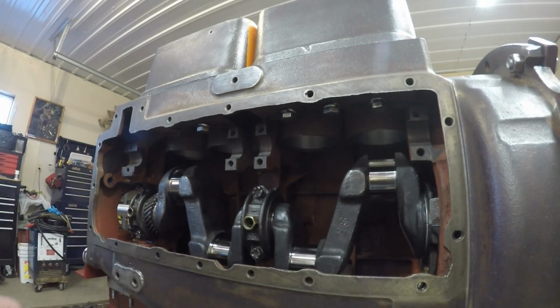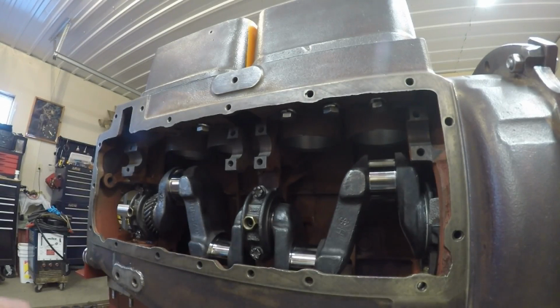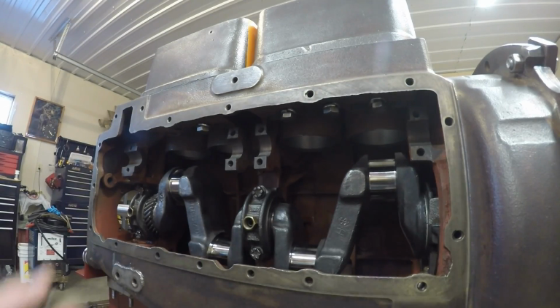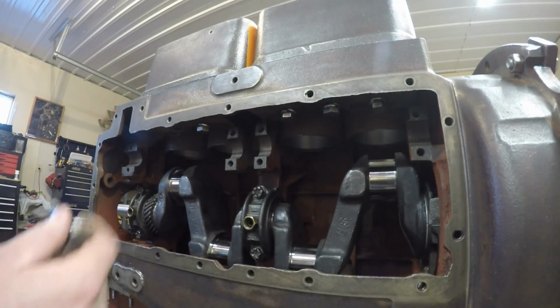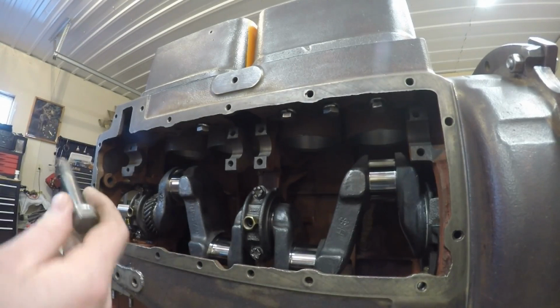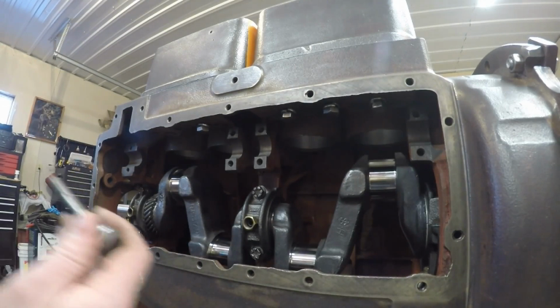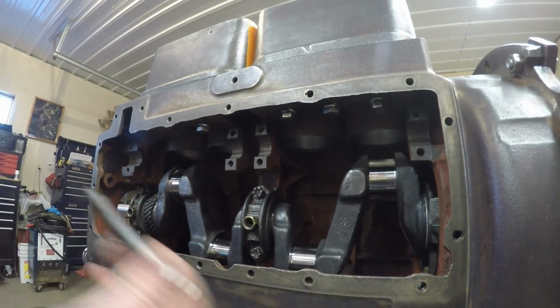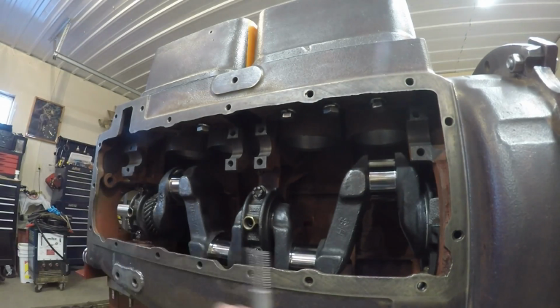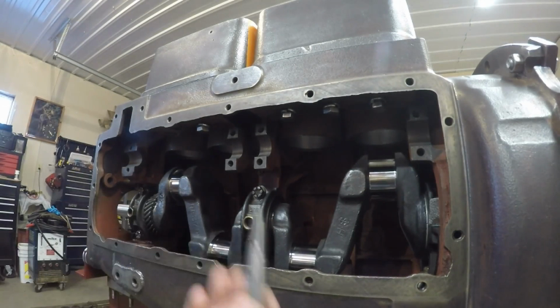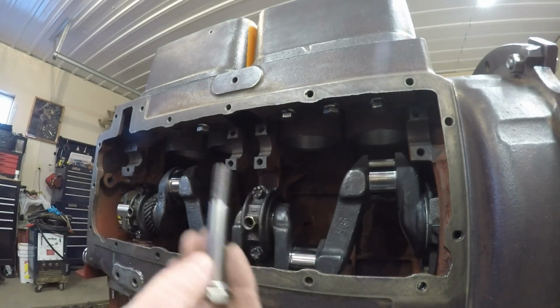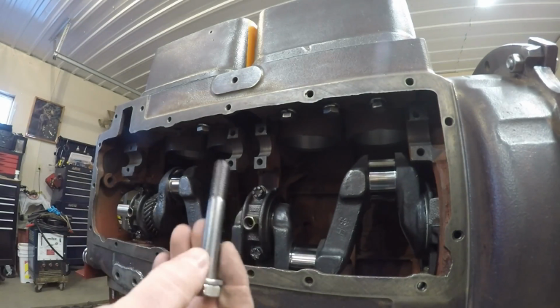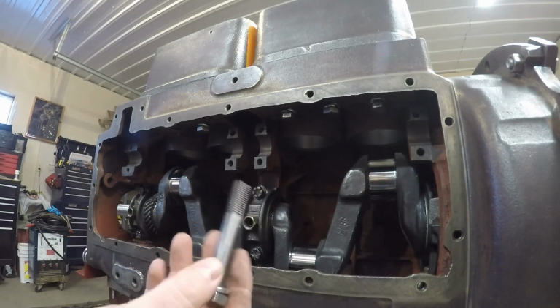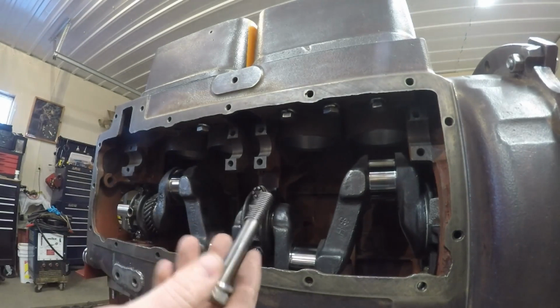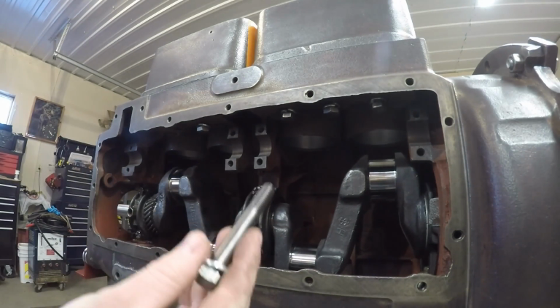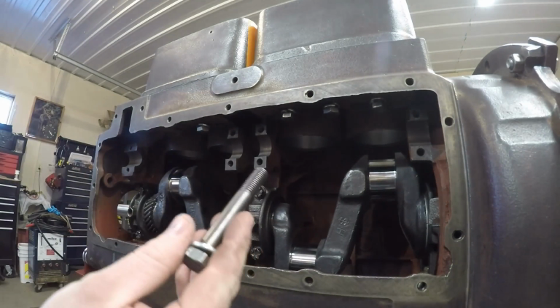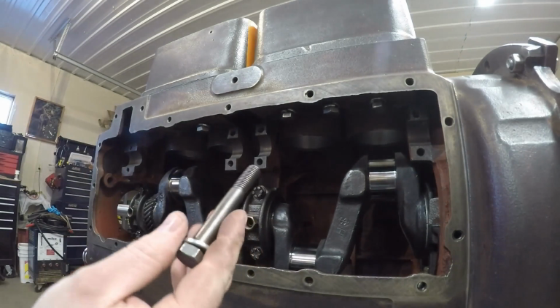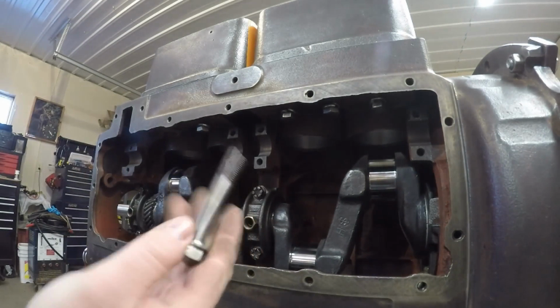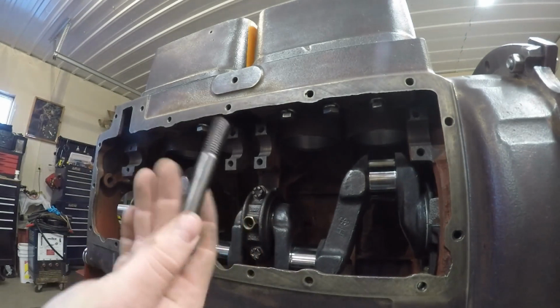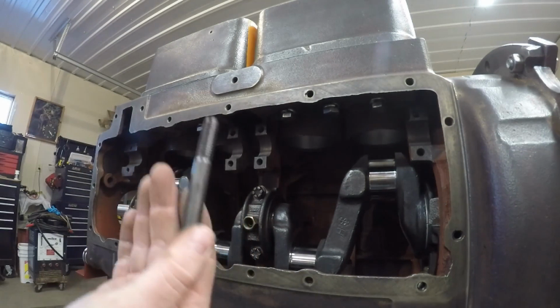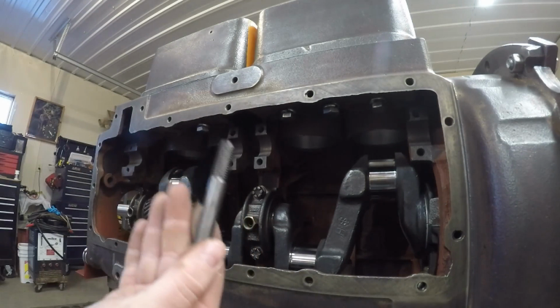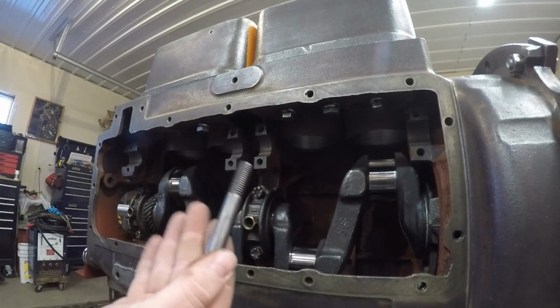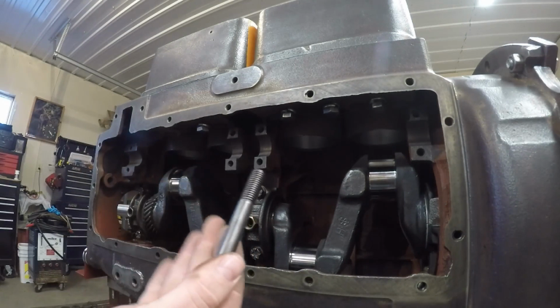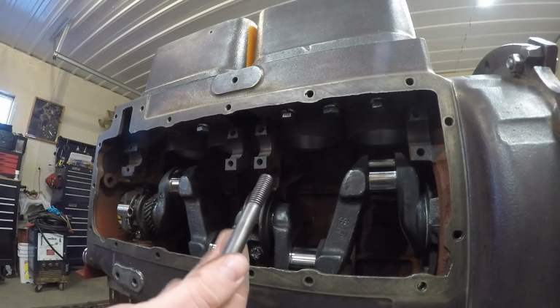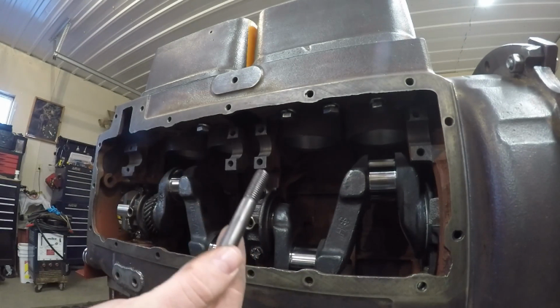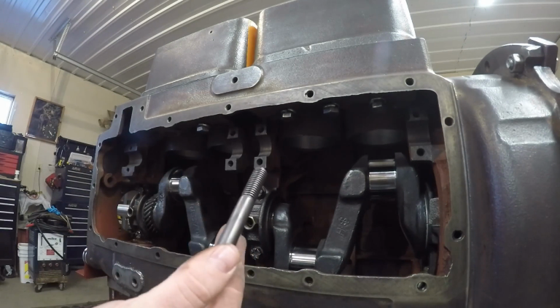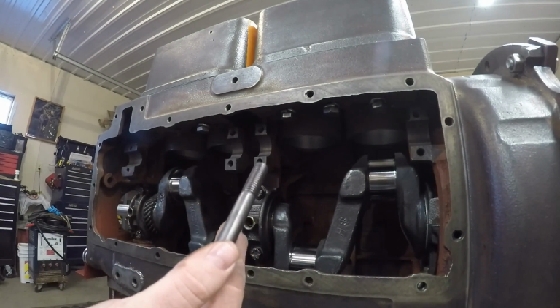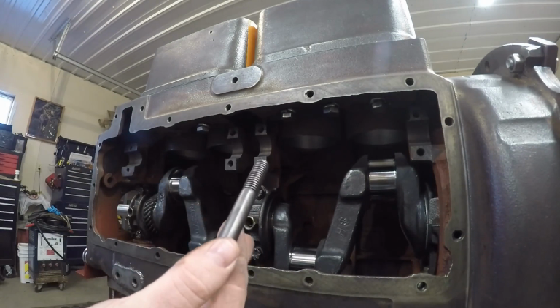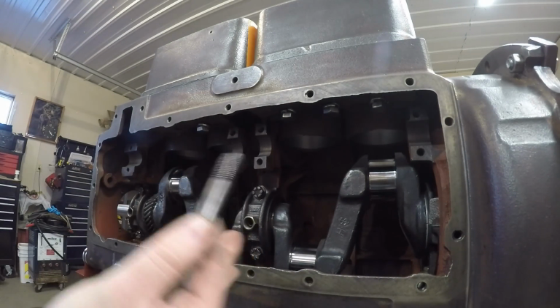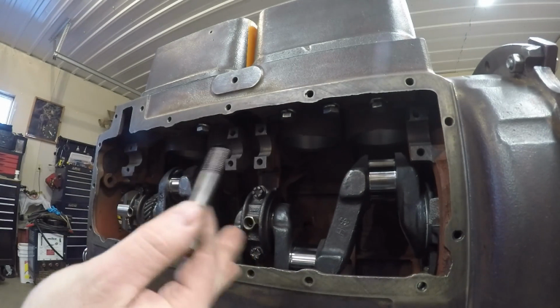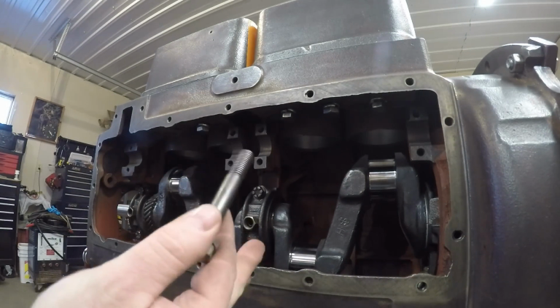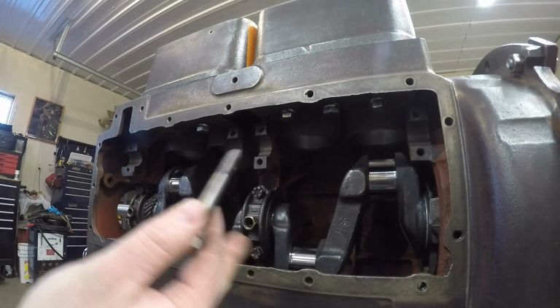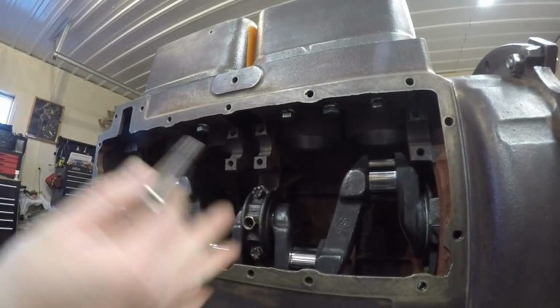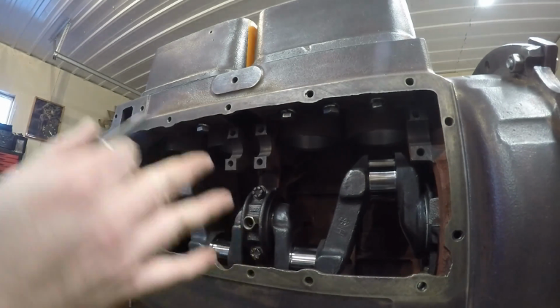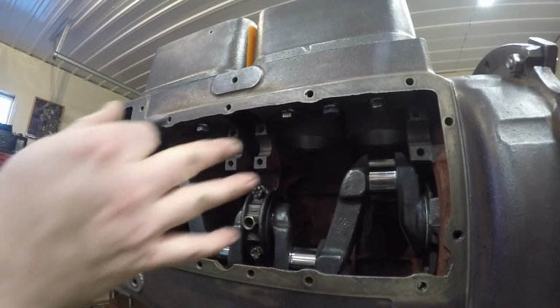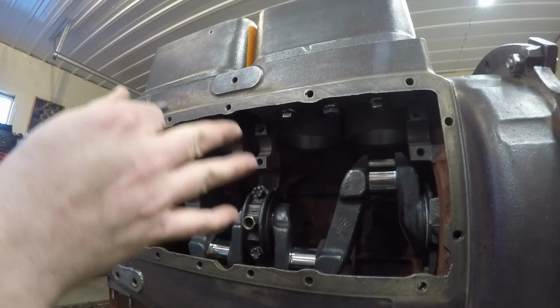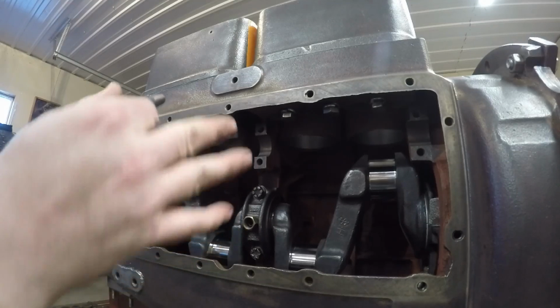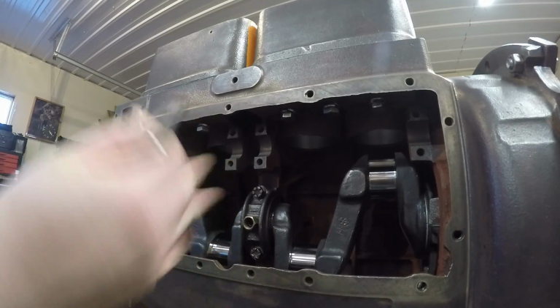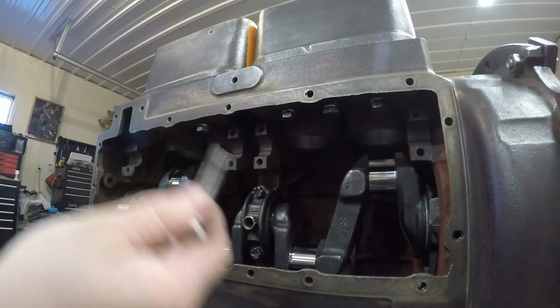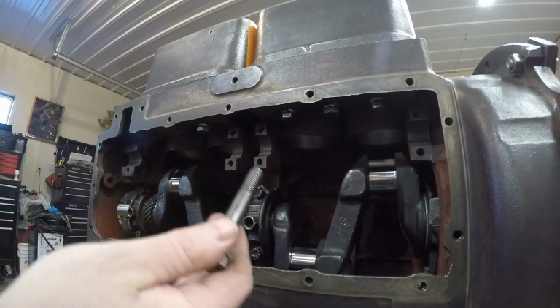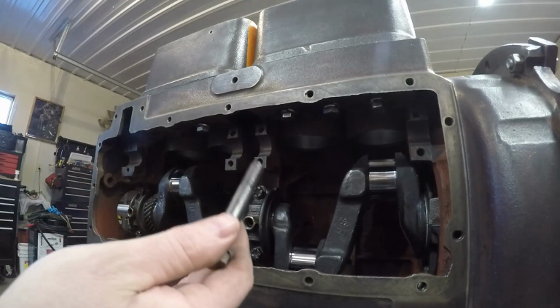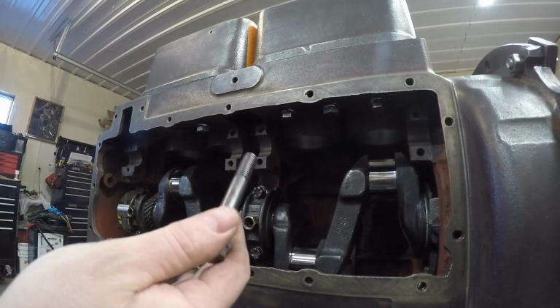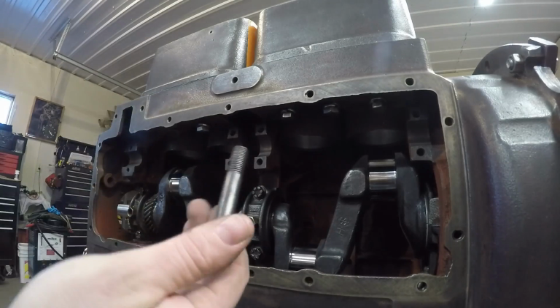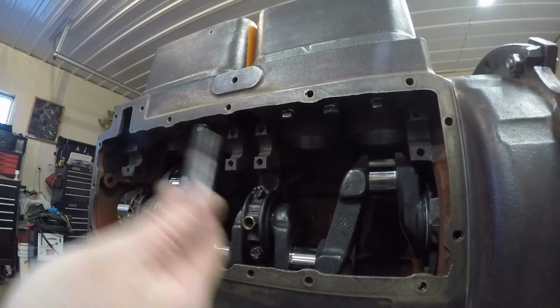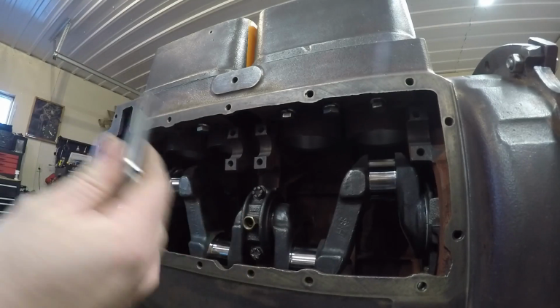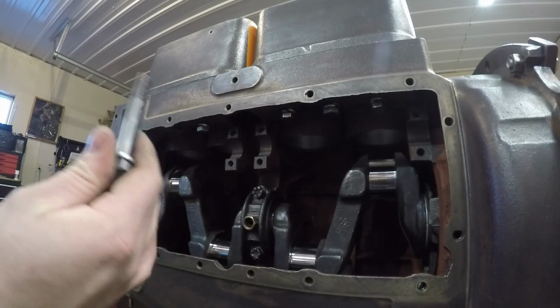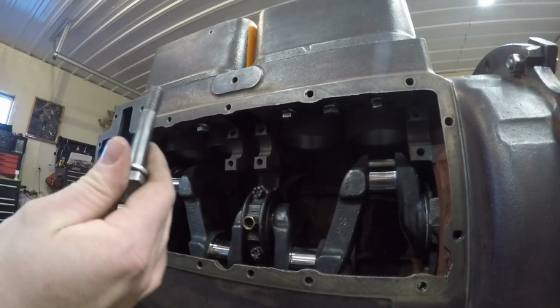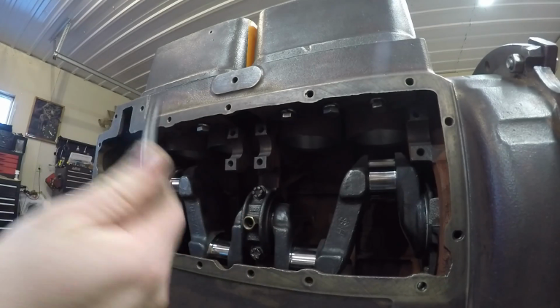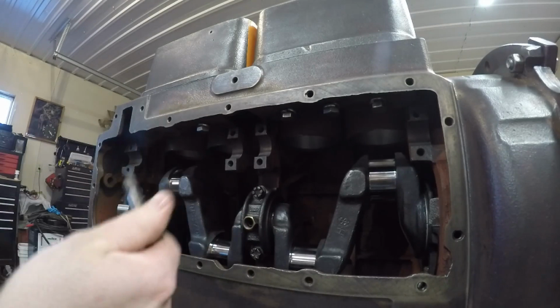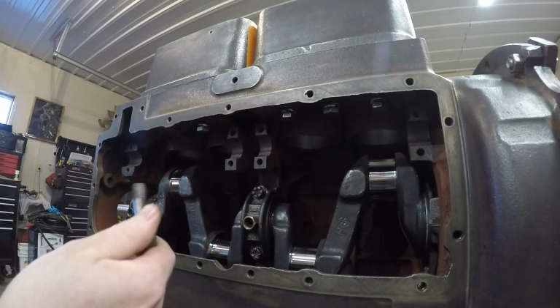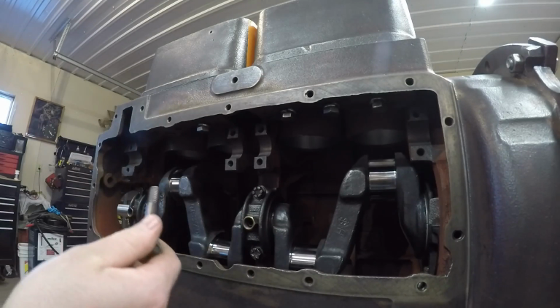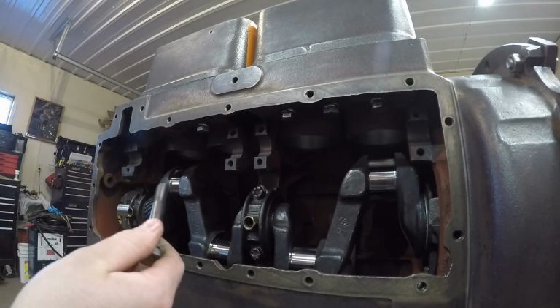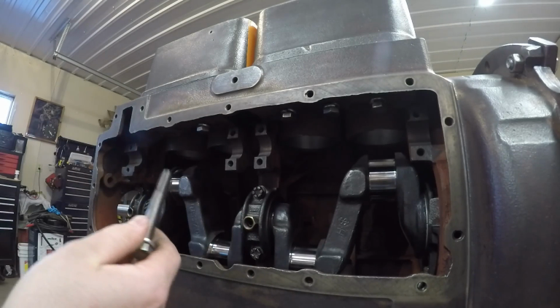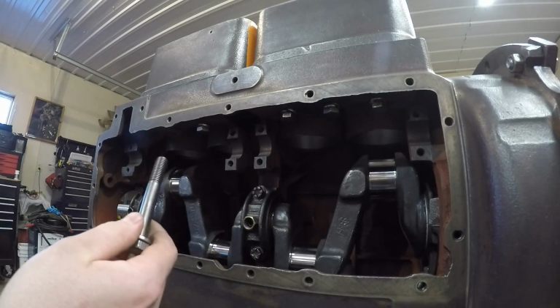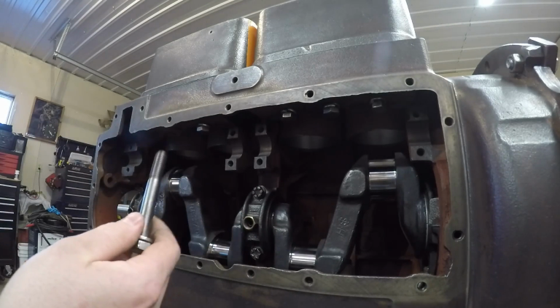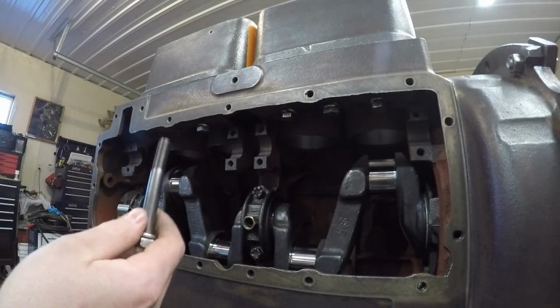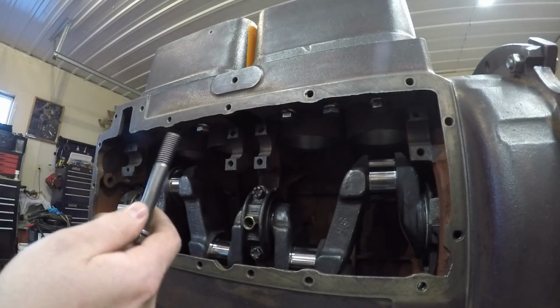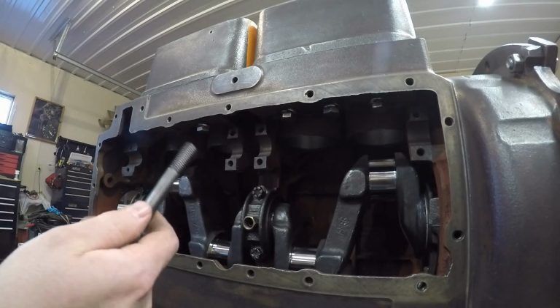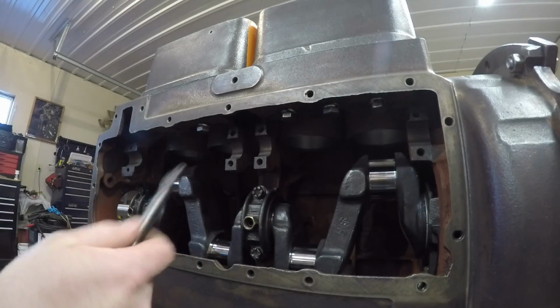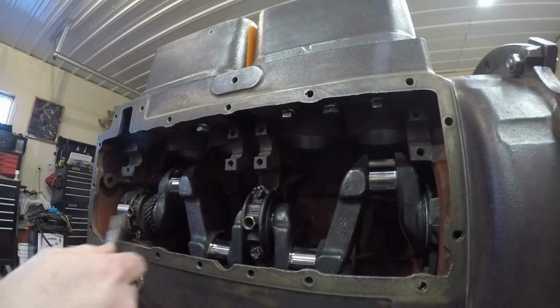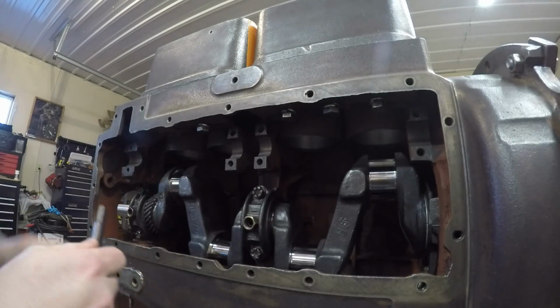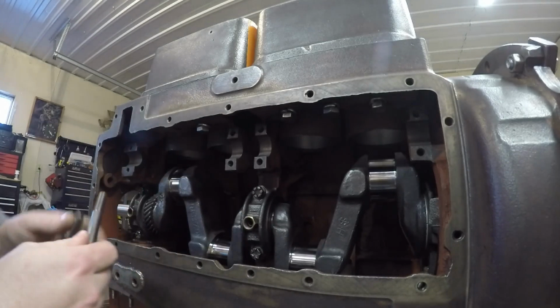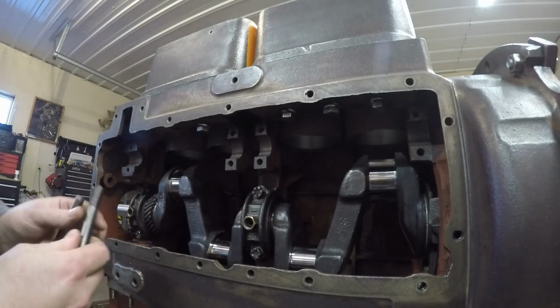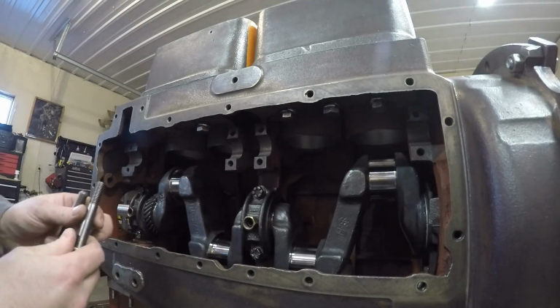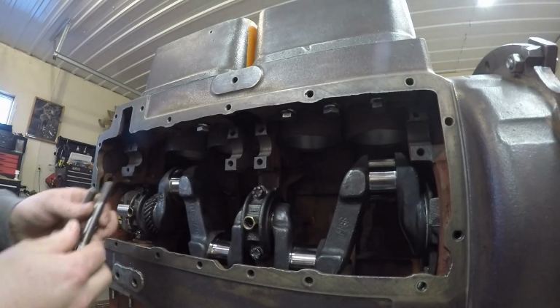Now I've just got to loosely install all the retaining bolts and nuts for the cylinder block so that I can get them aligned with the crankshaft.